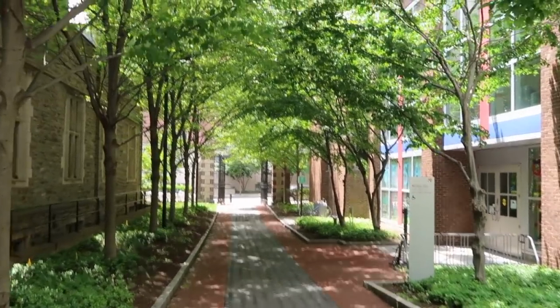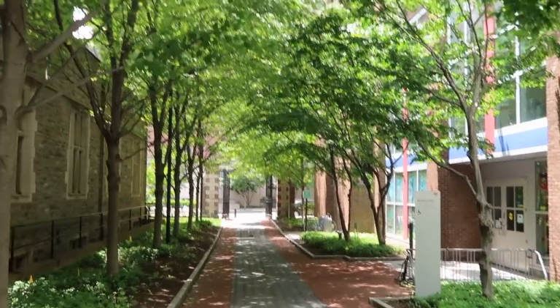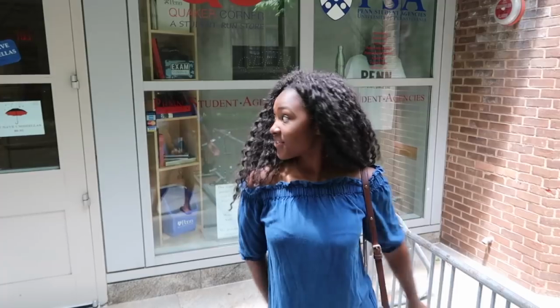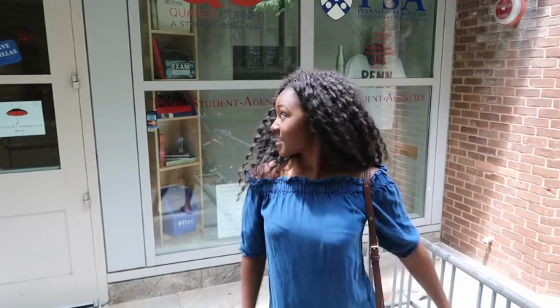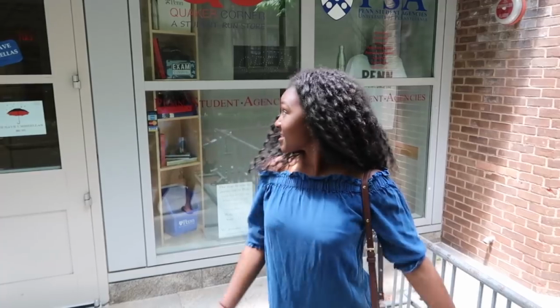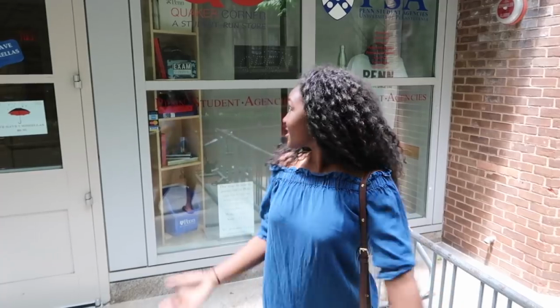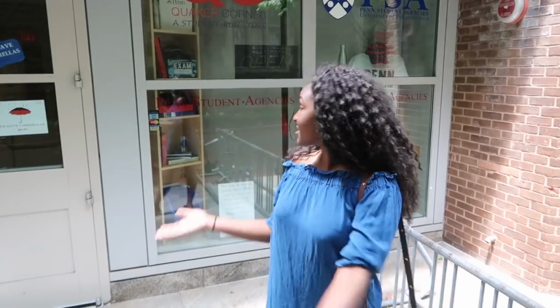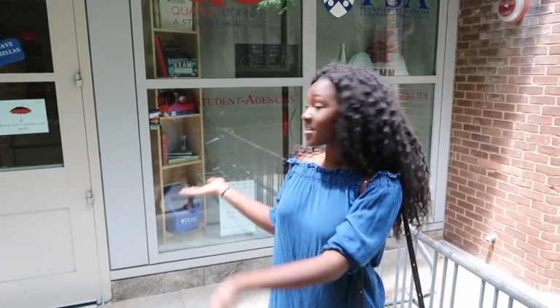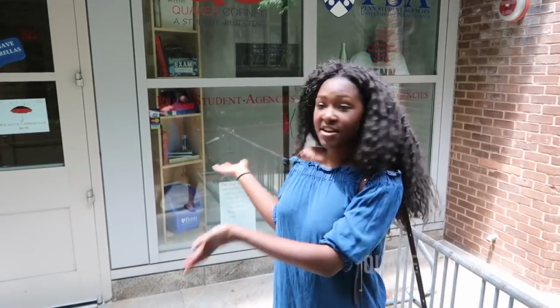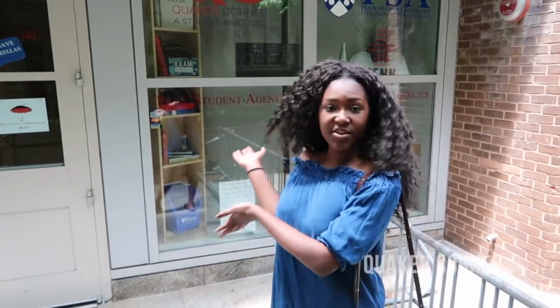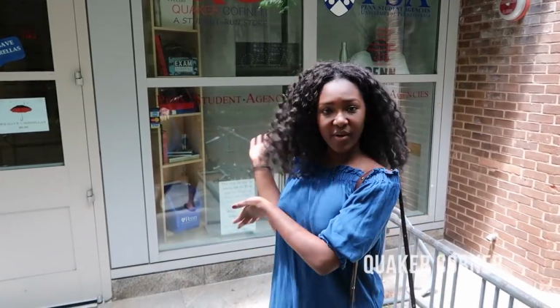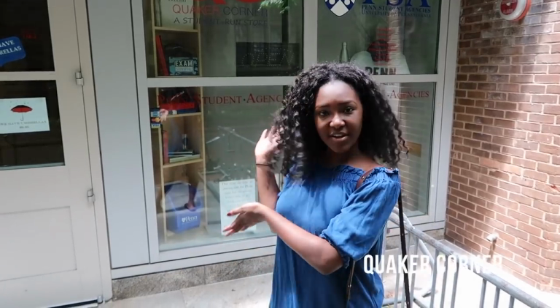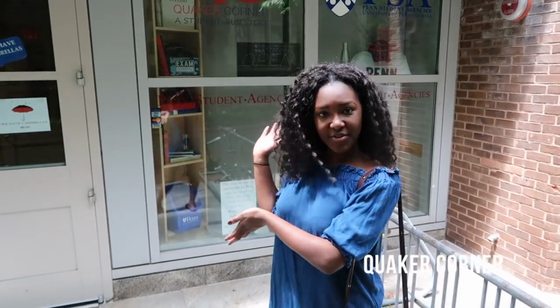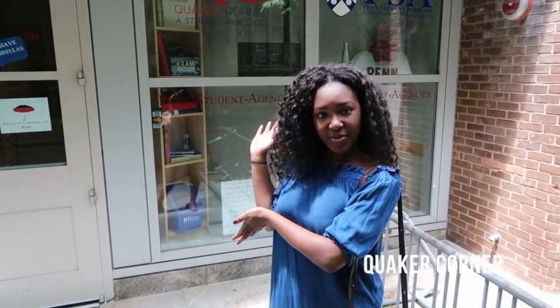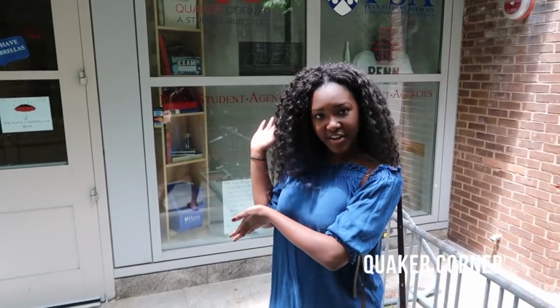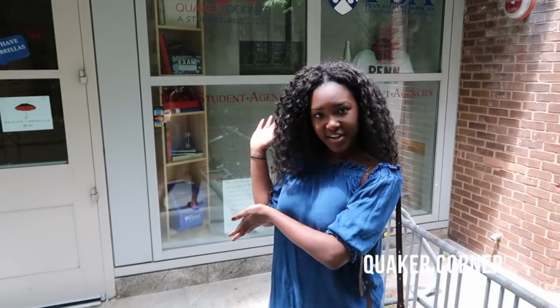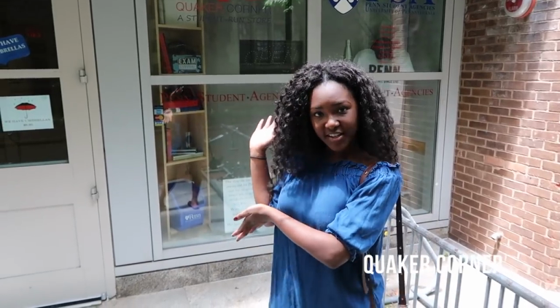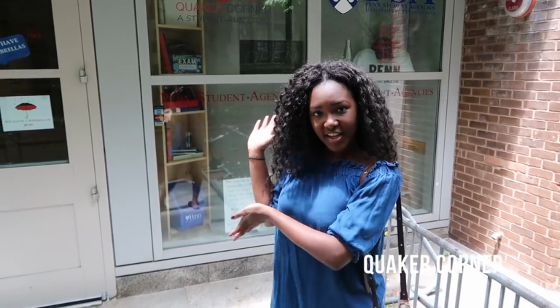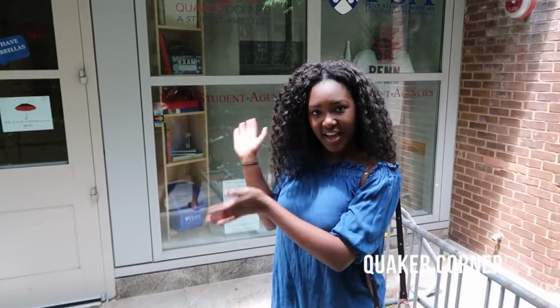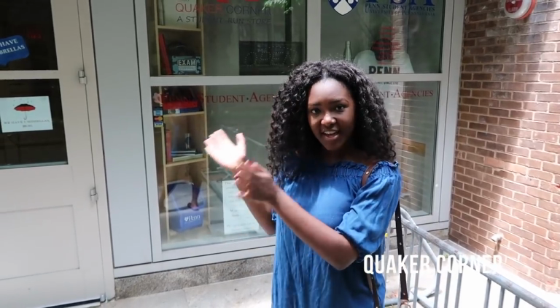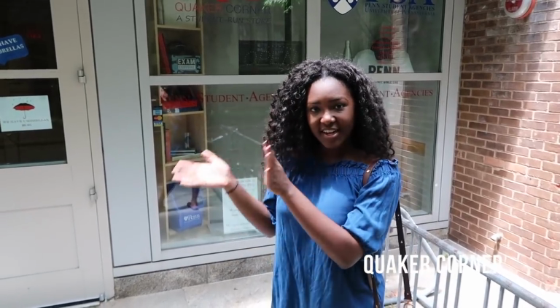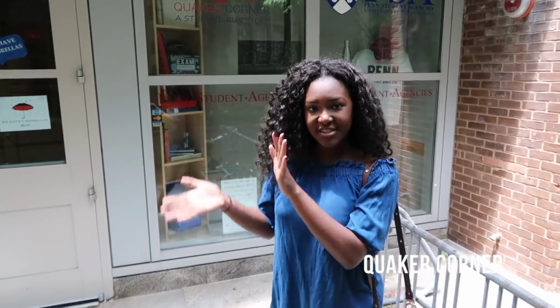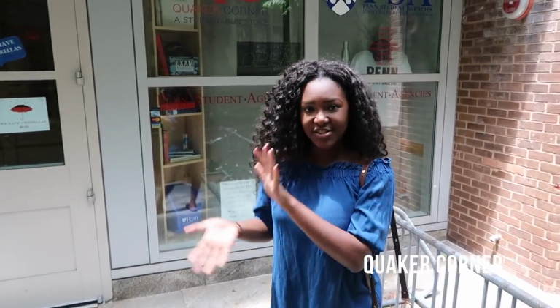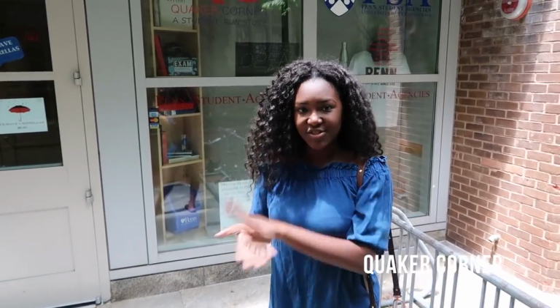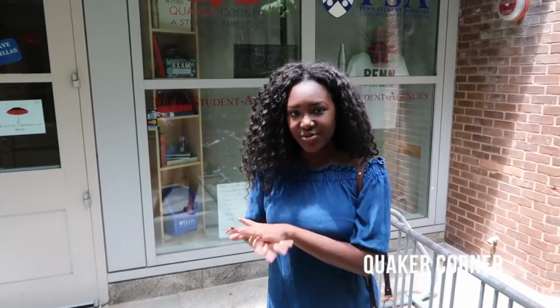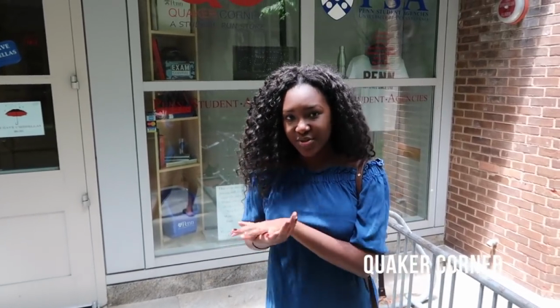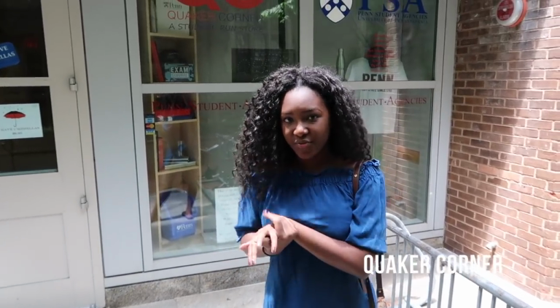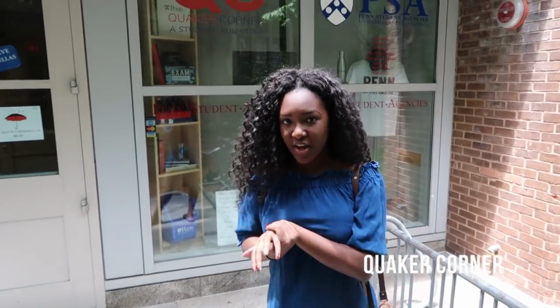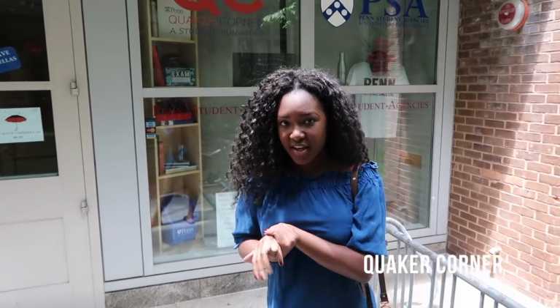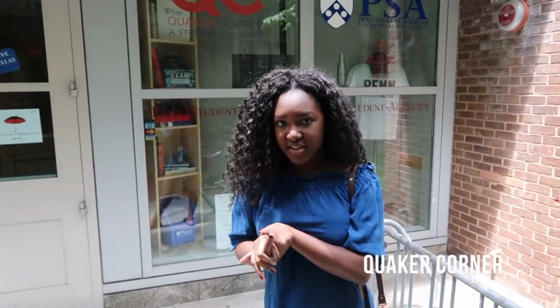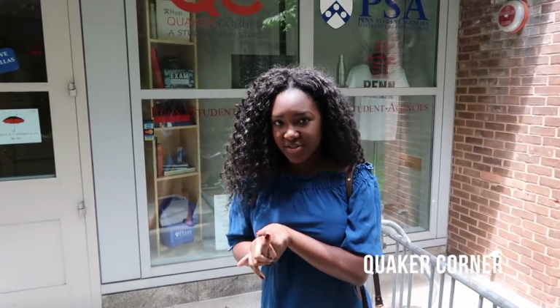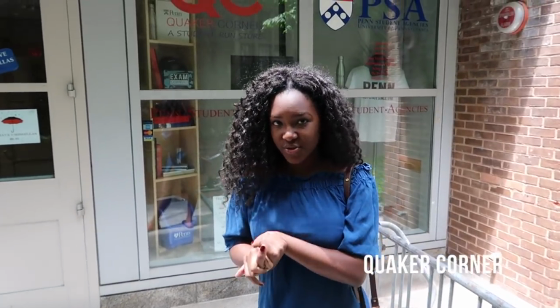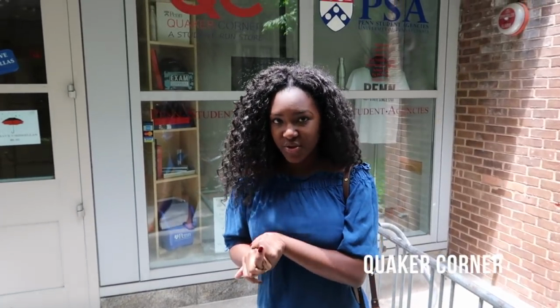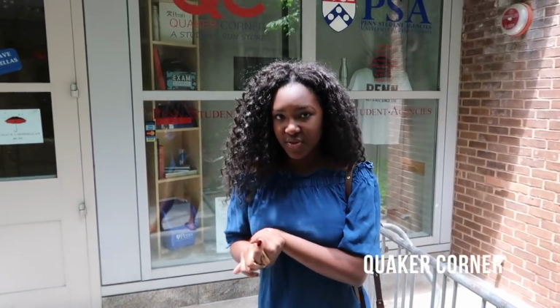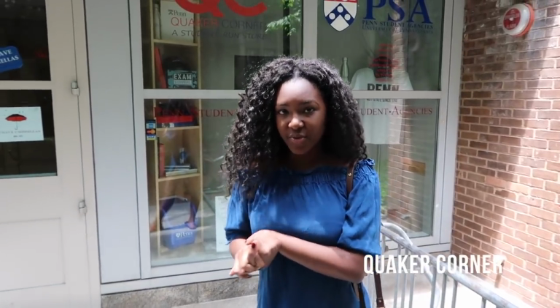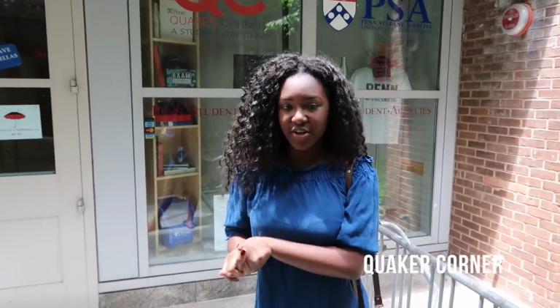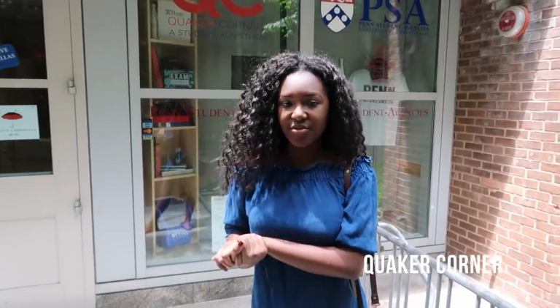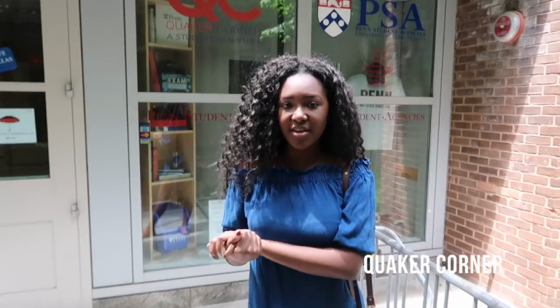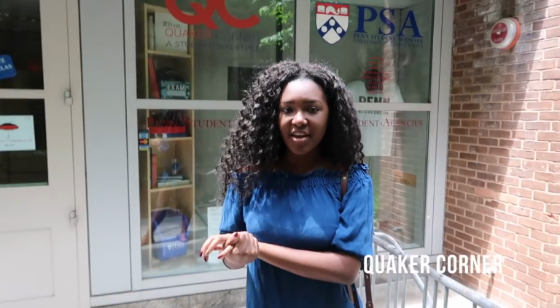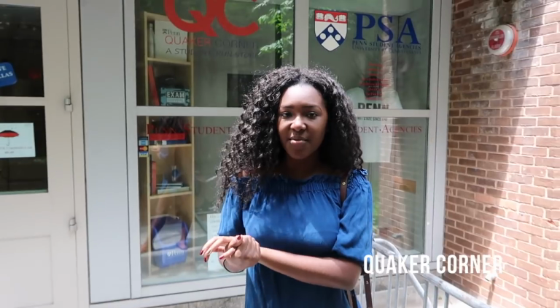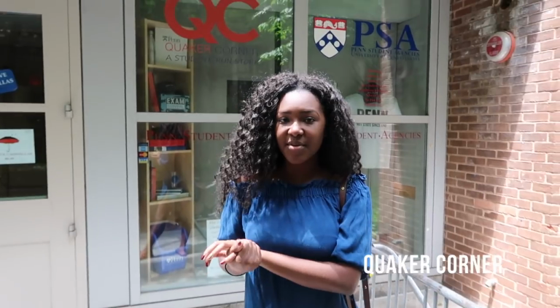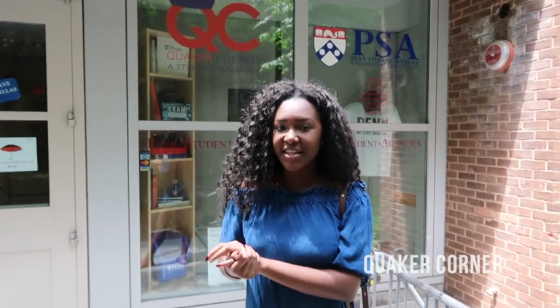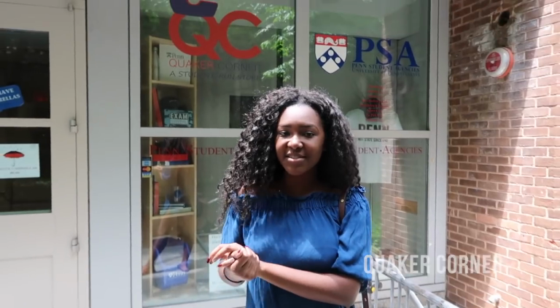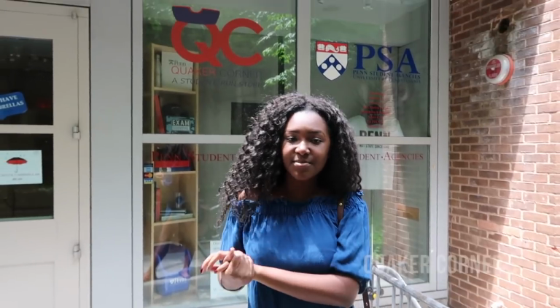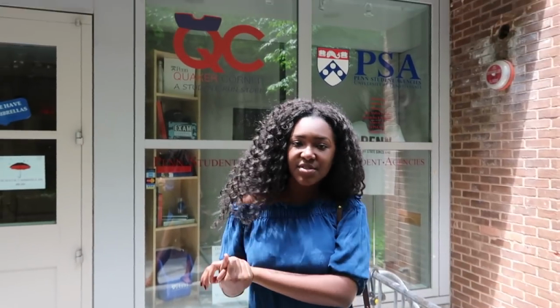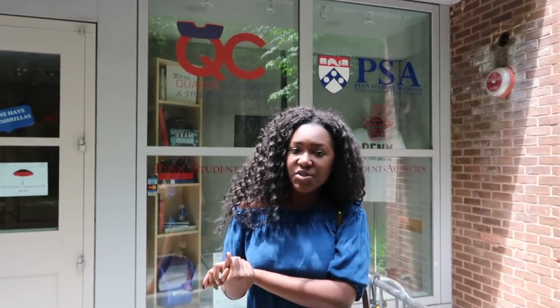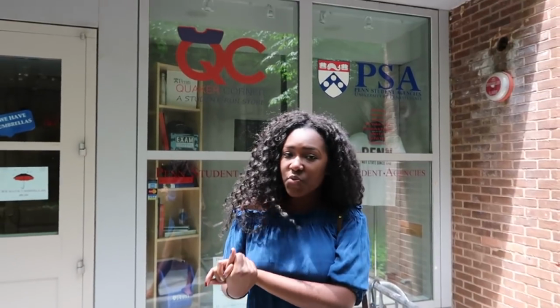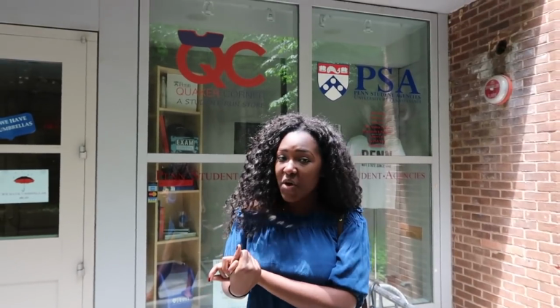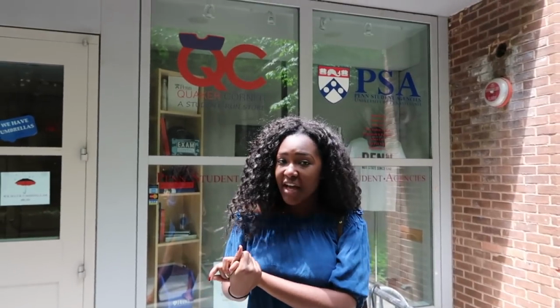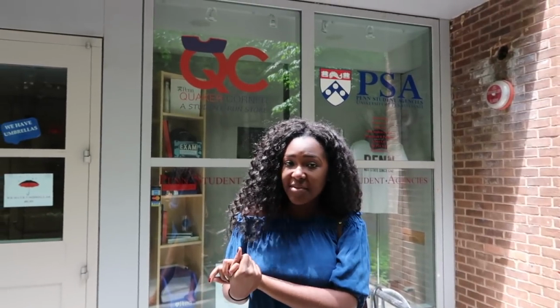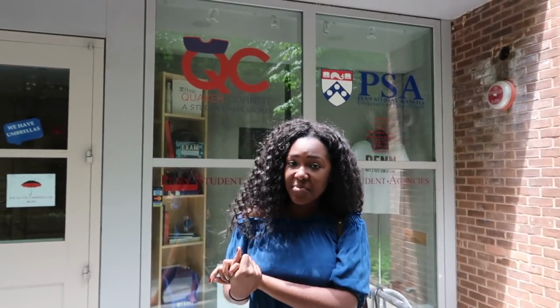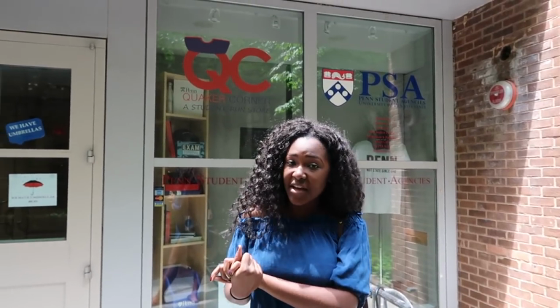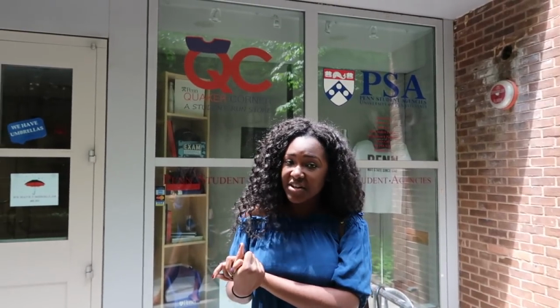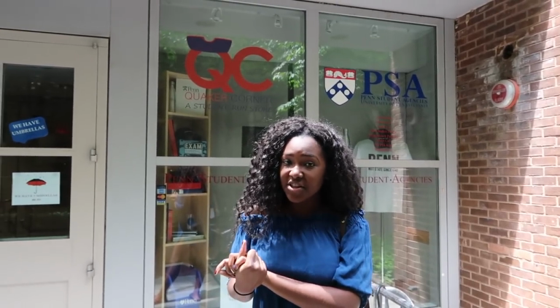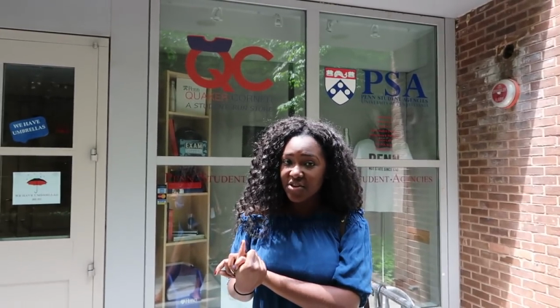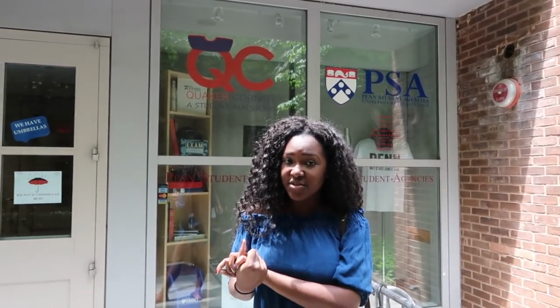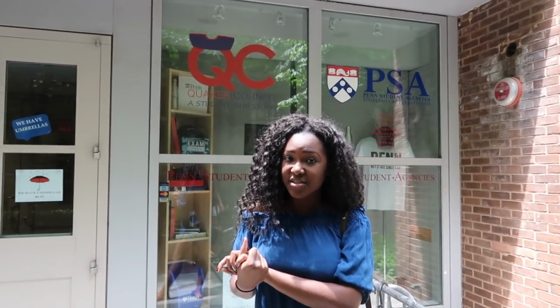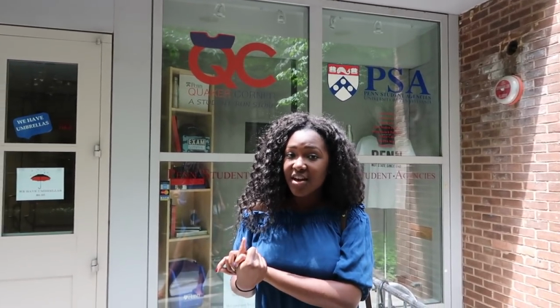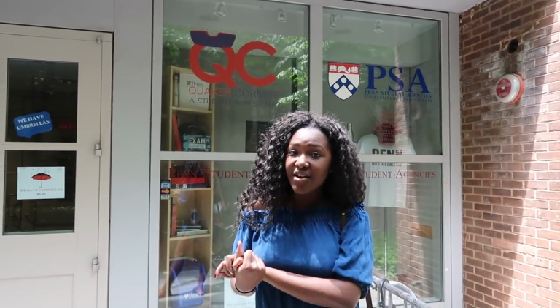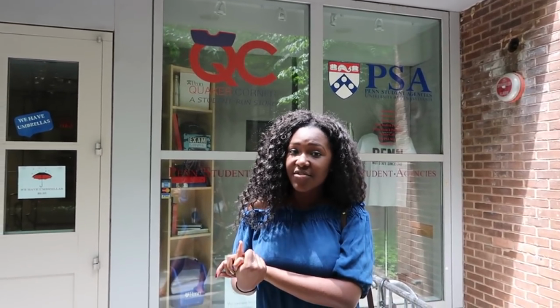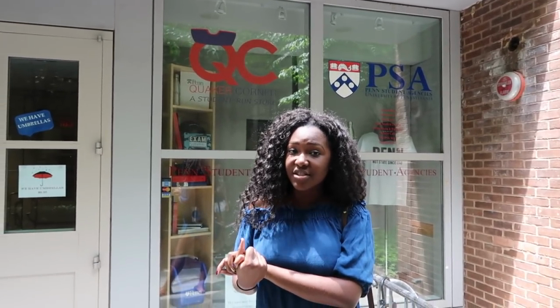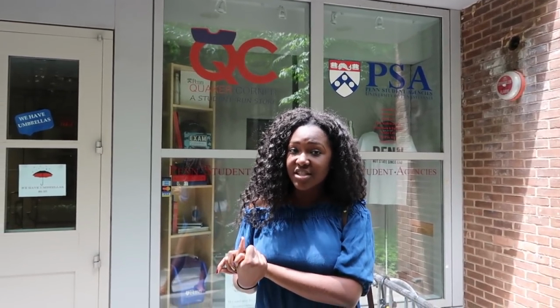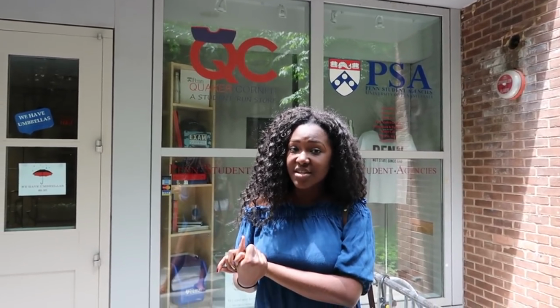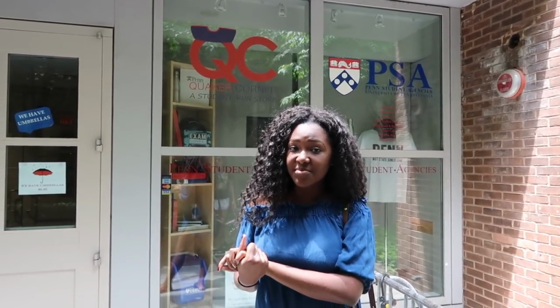This is the Quaker Corner, a student-run store where you can come and get some swaggy Penn clothes for cheap.